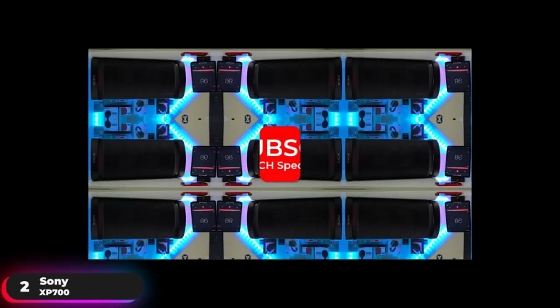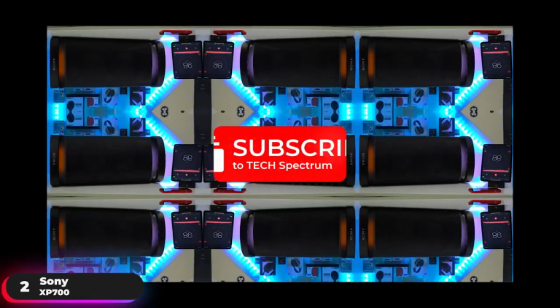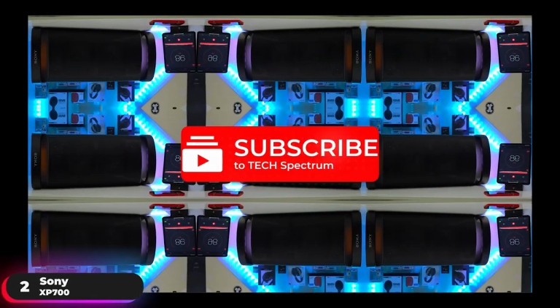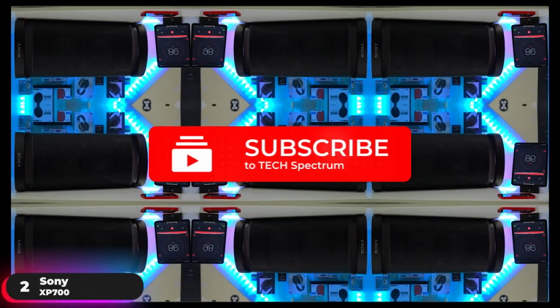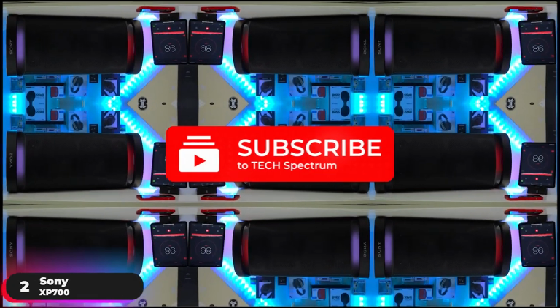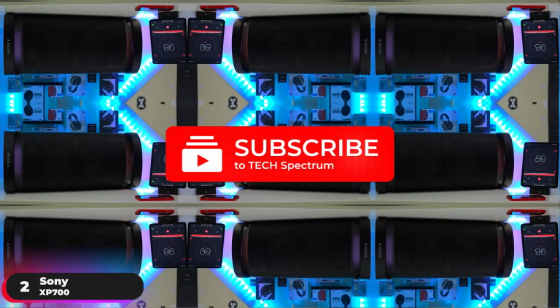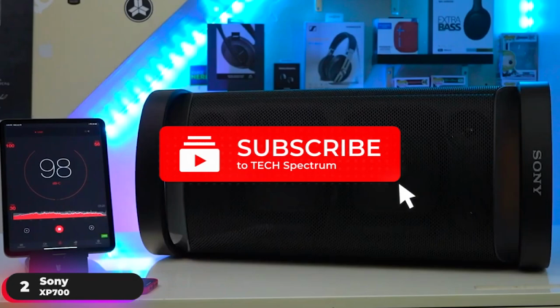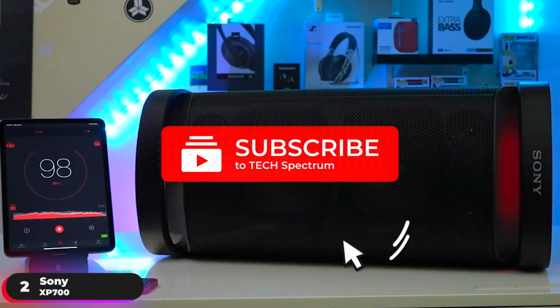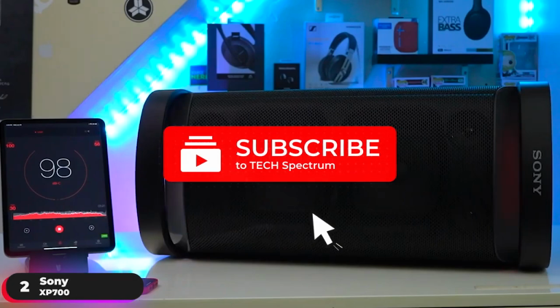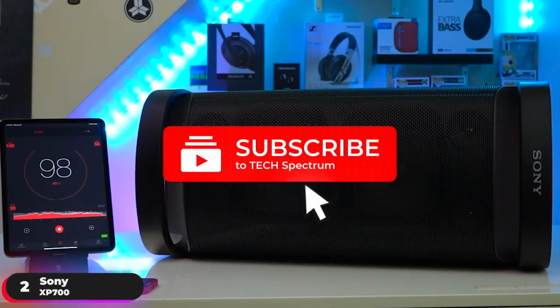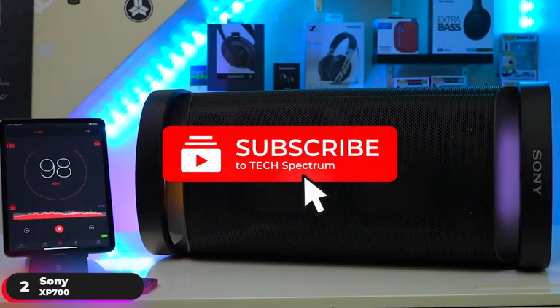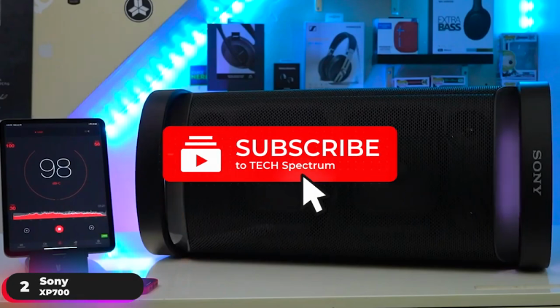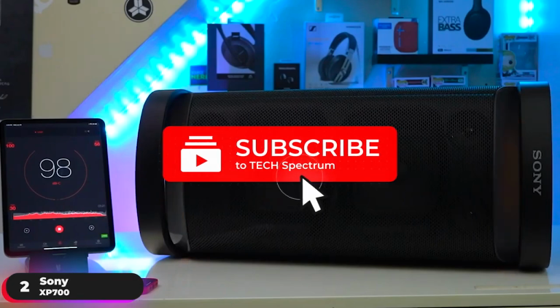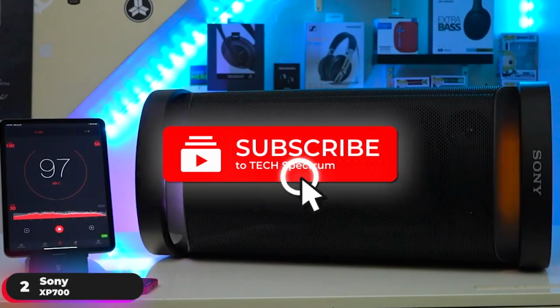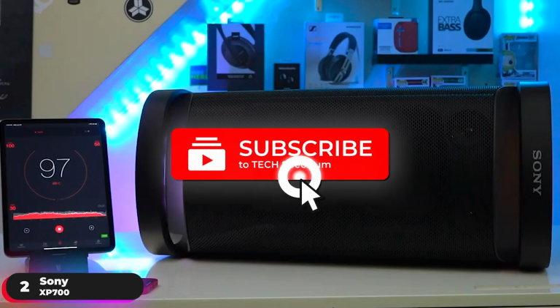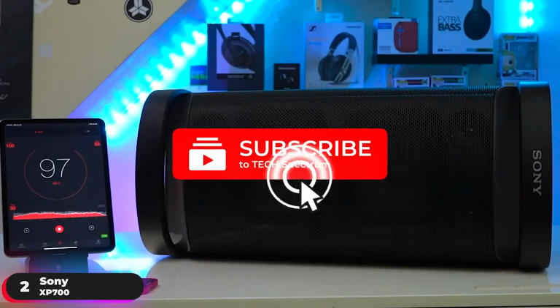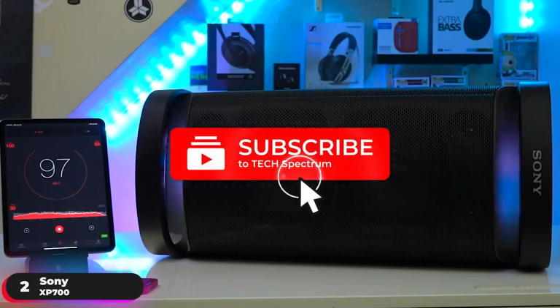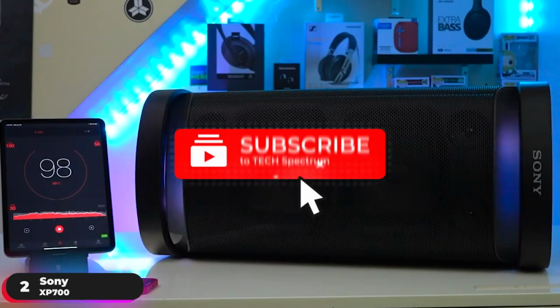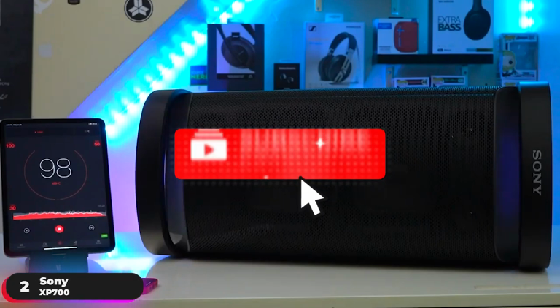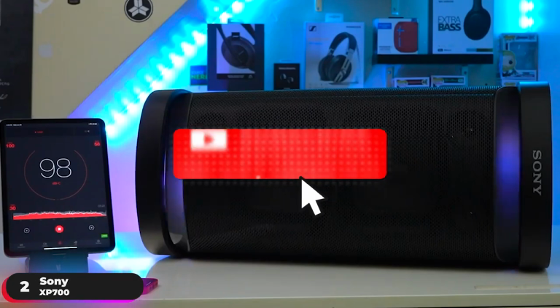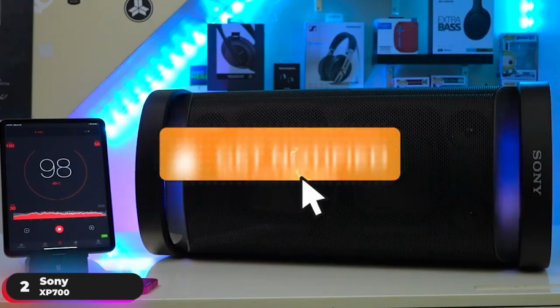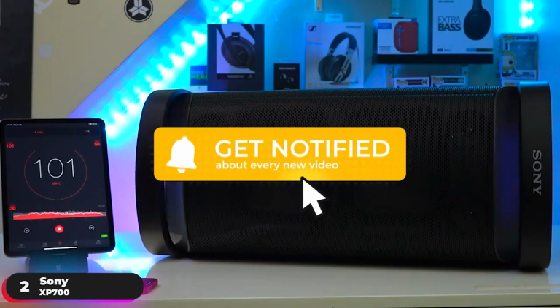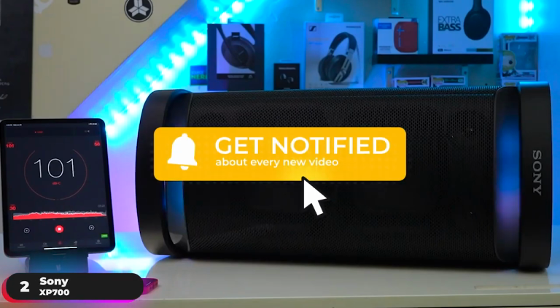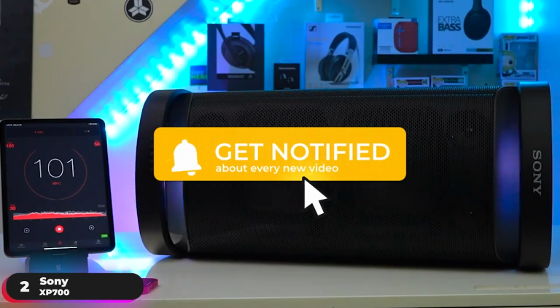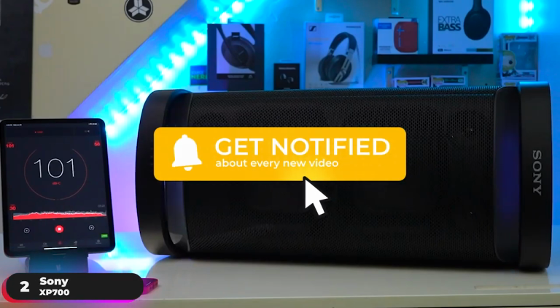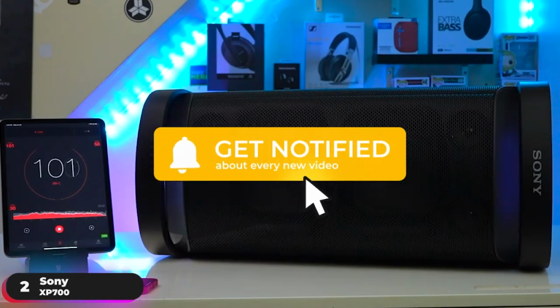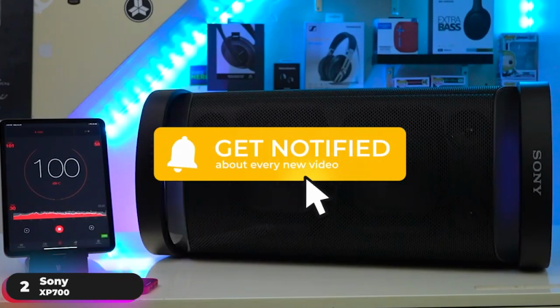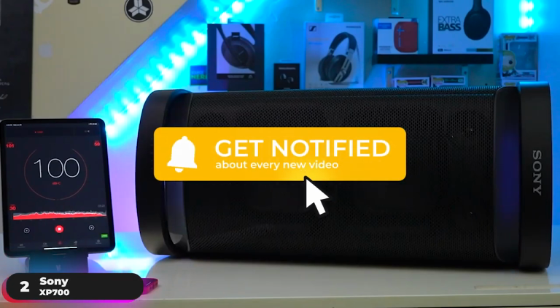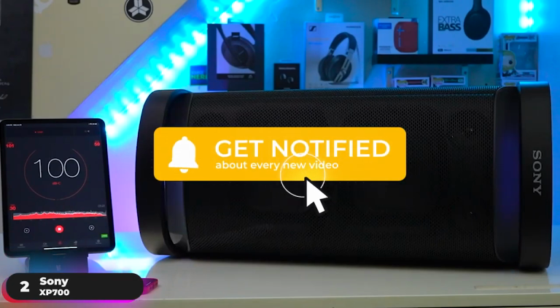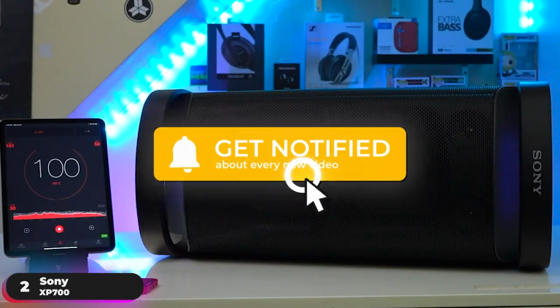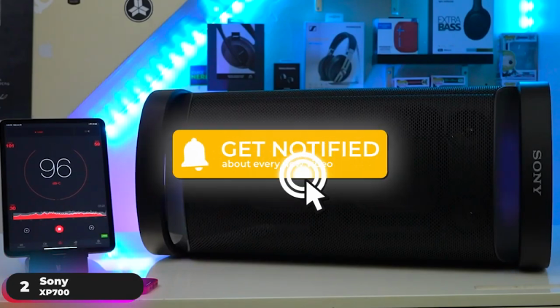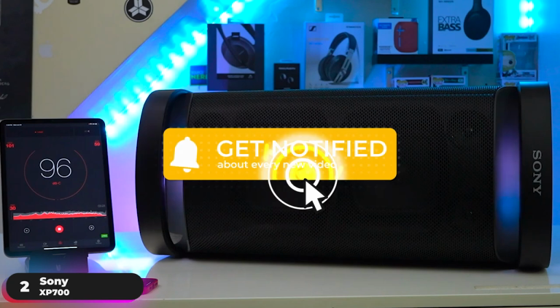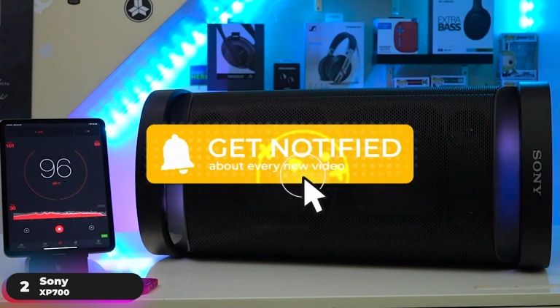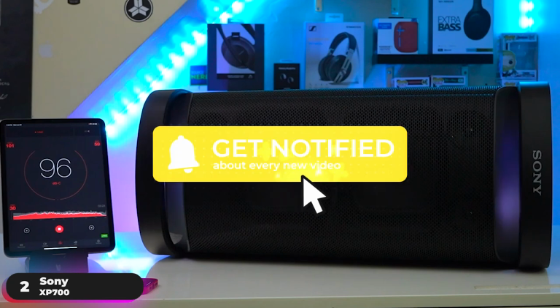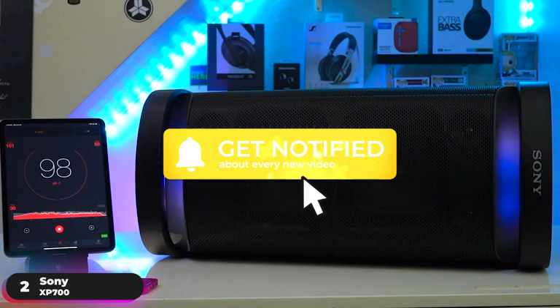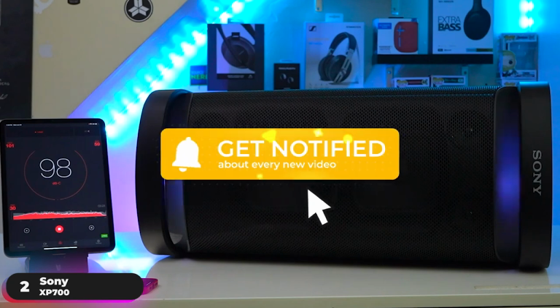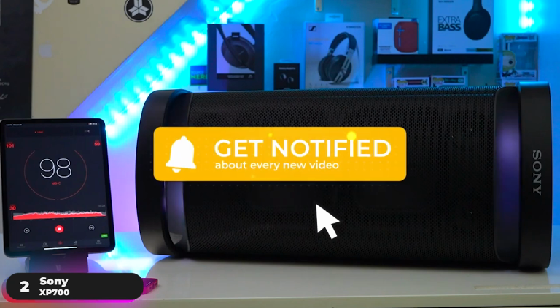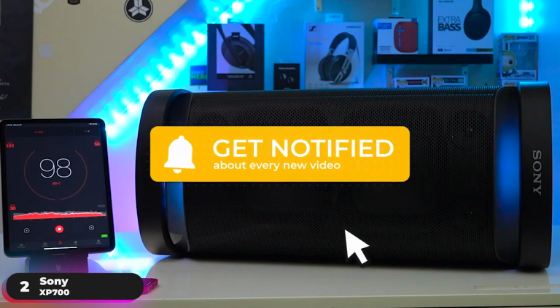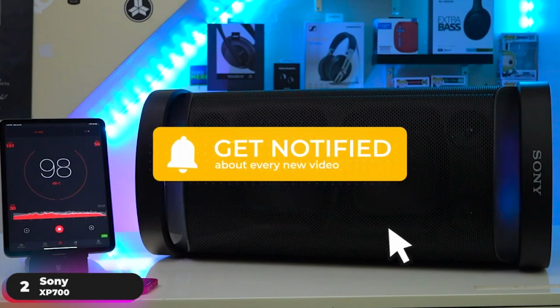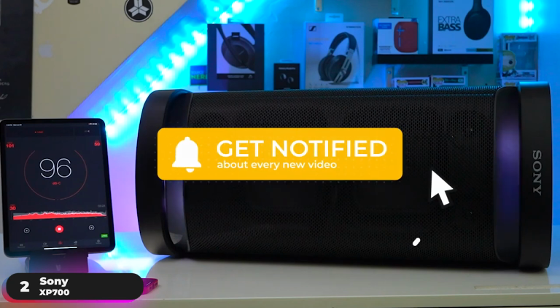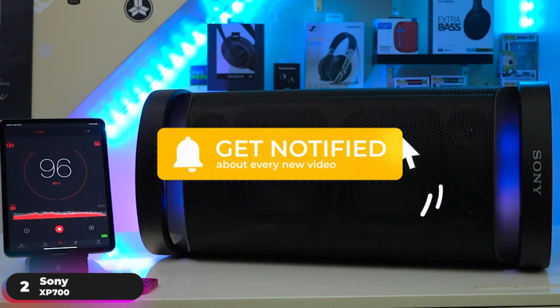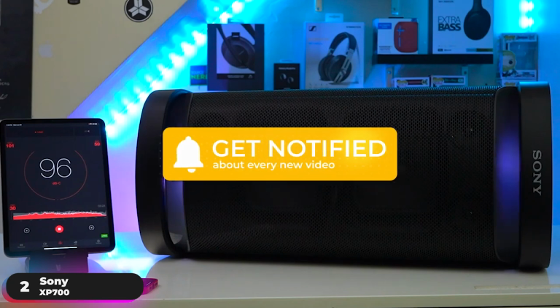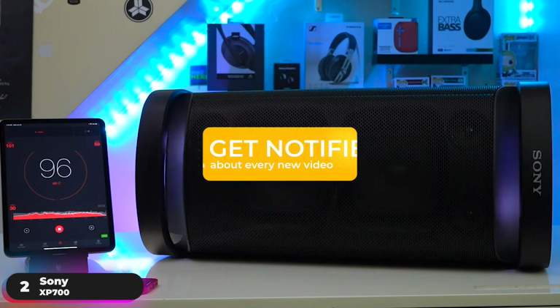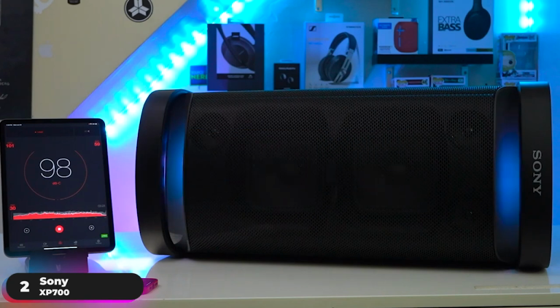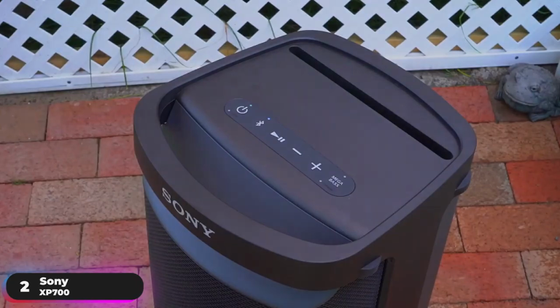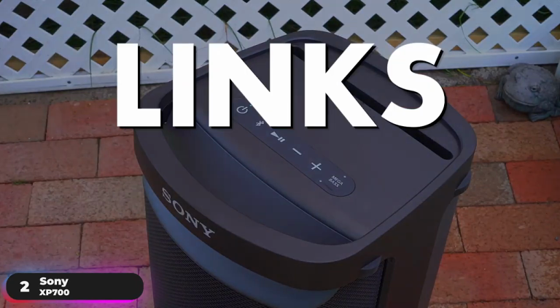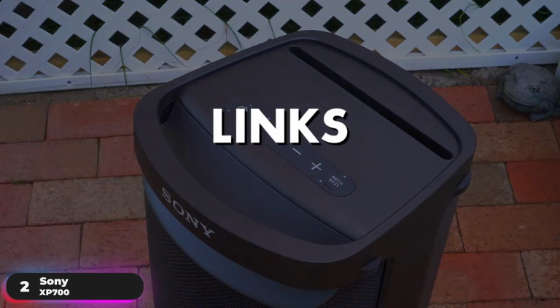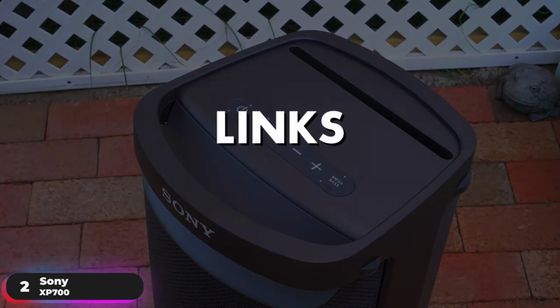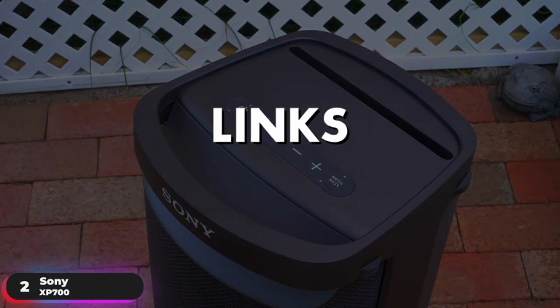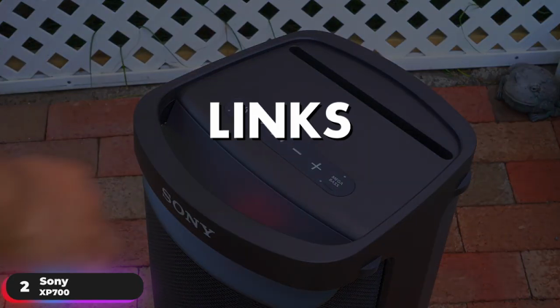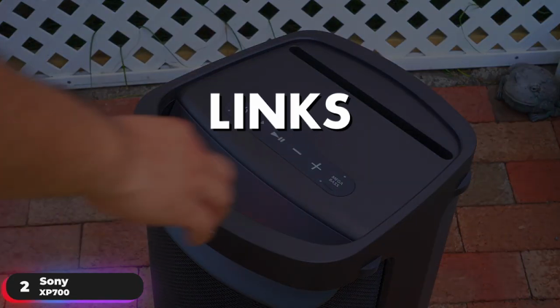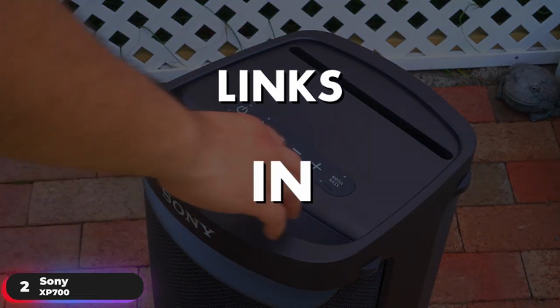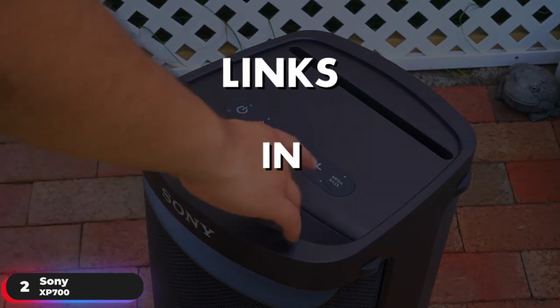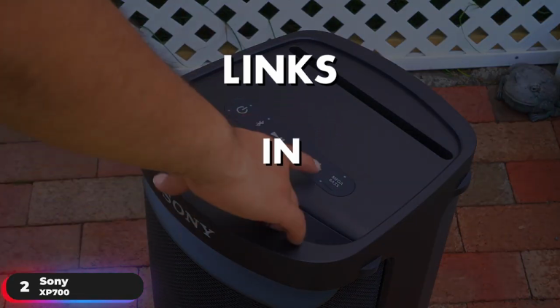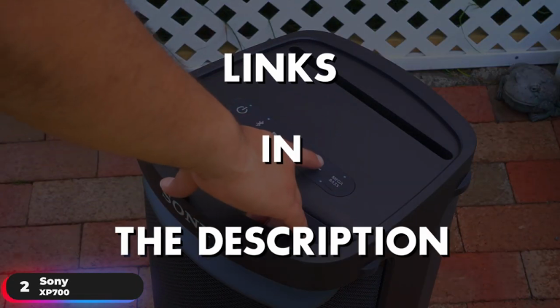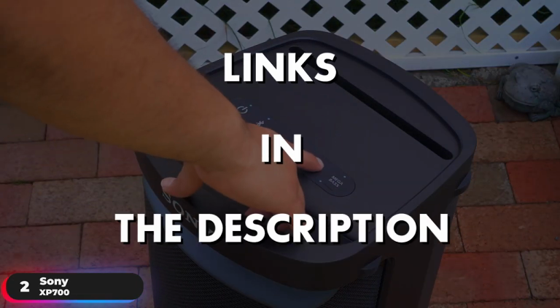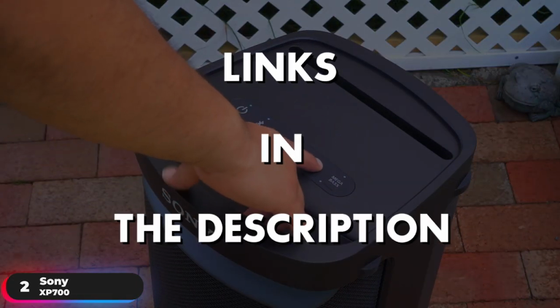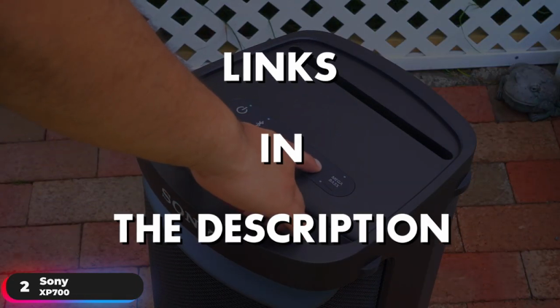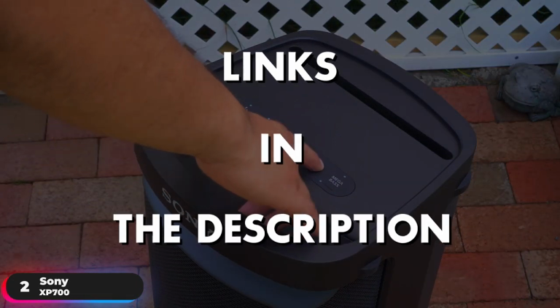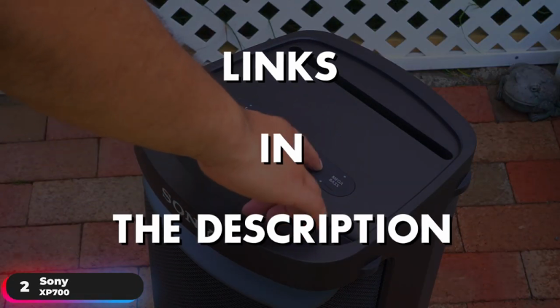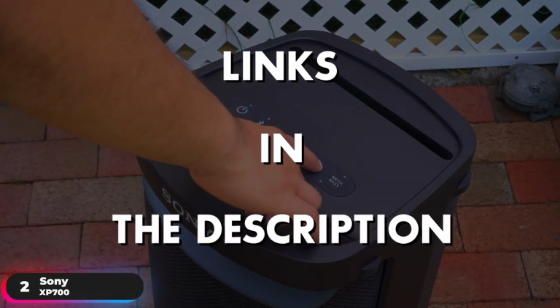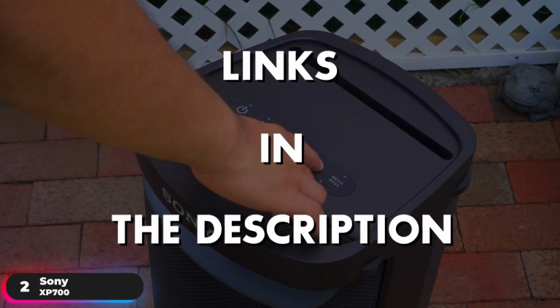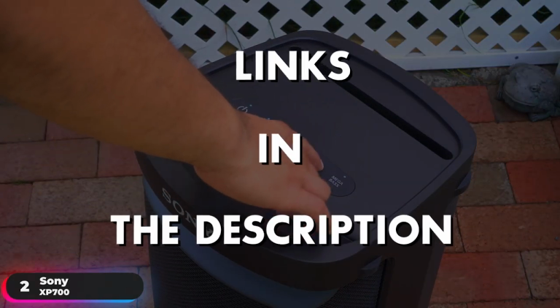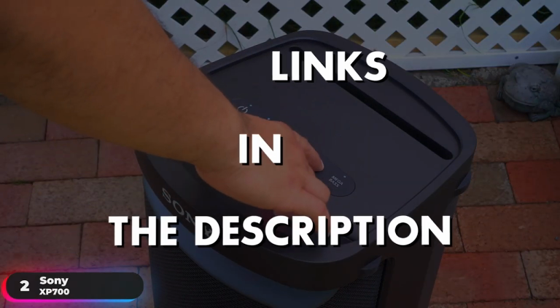Before we continue, be sure to hit the subscribe and notification icon to stay up to date with our latest videos, and check out the links in the description for more info.